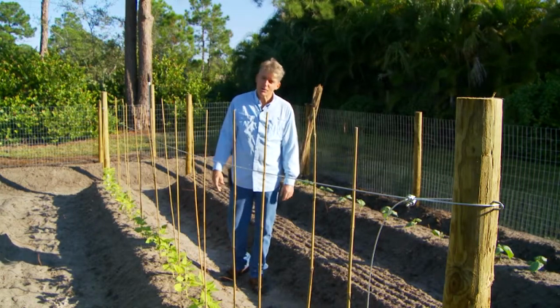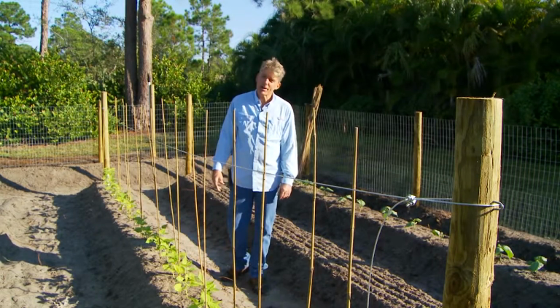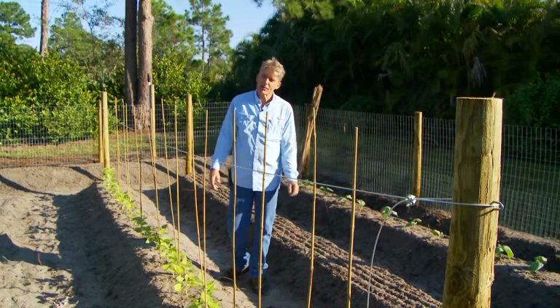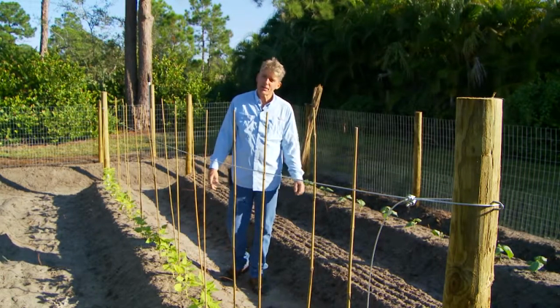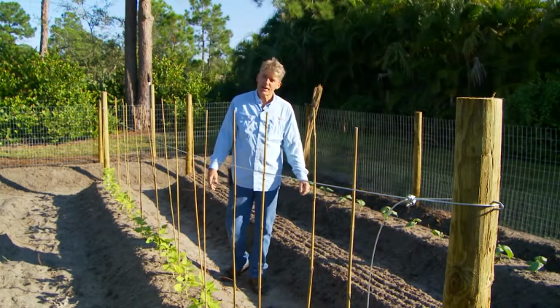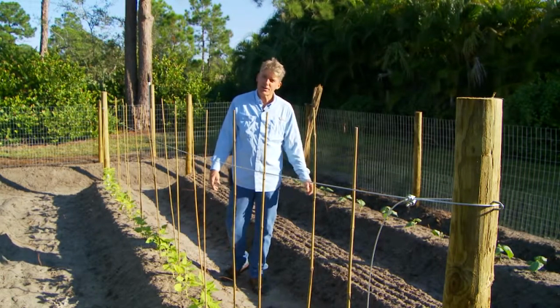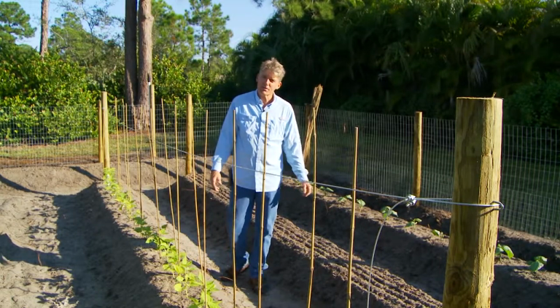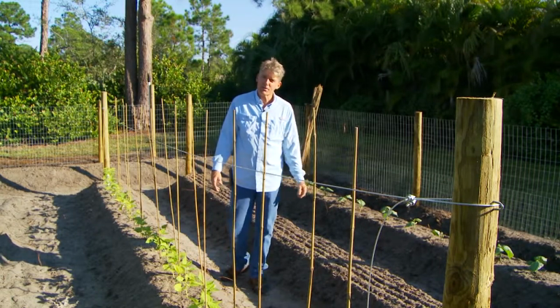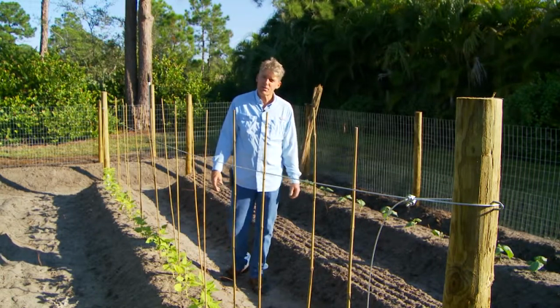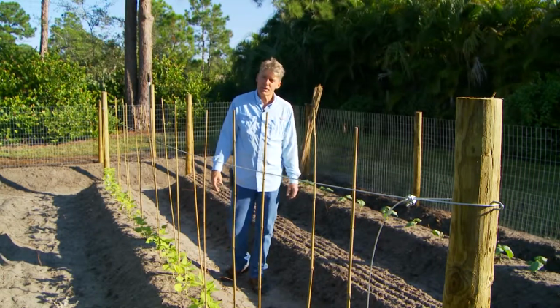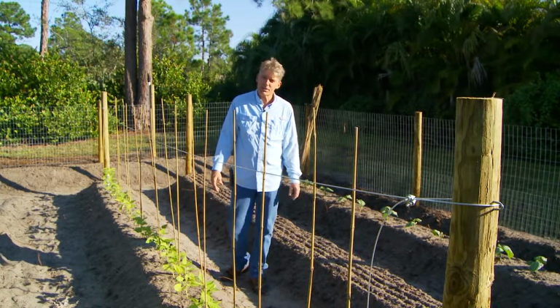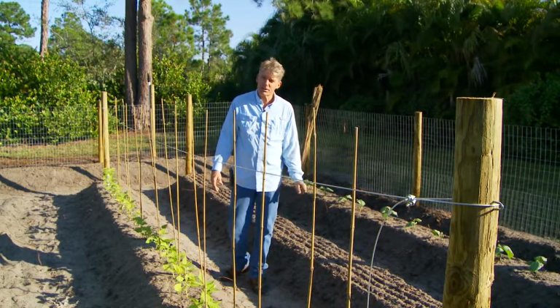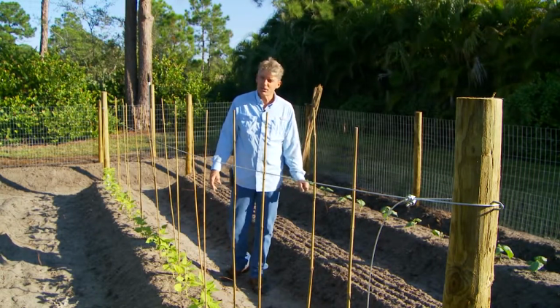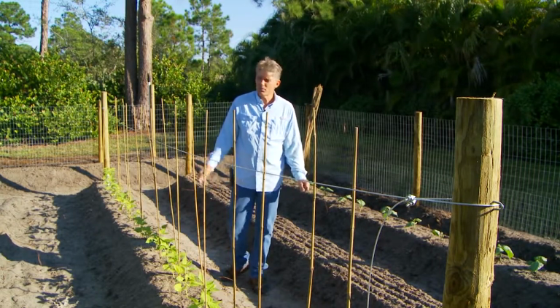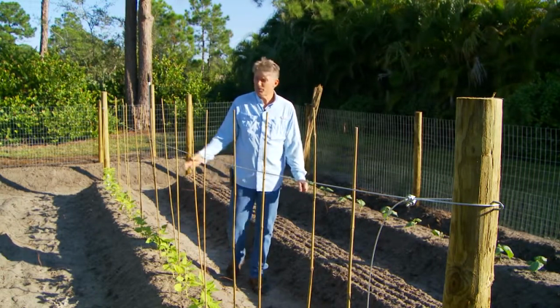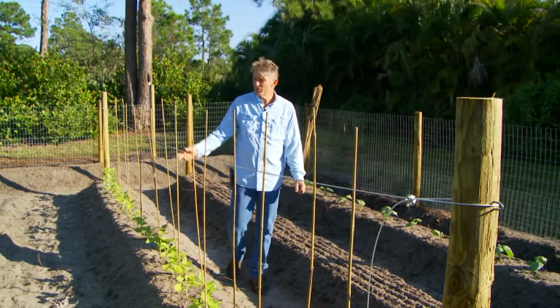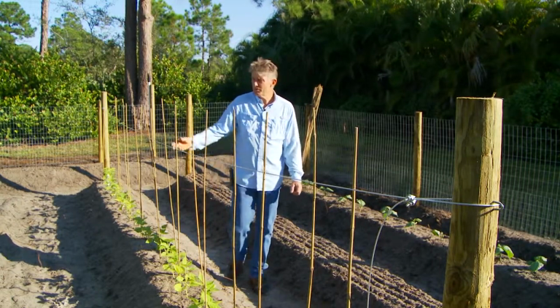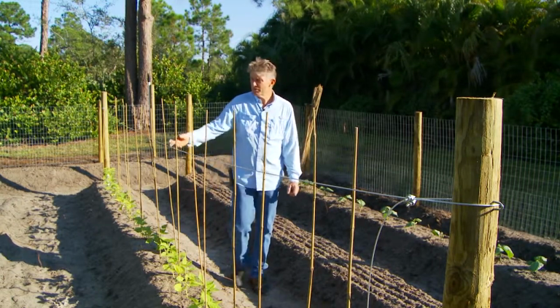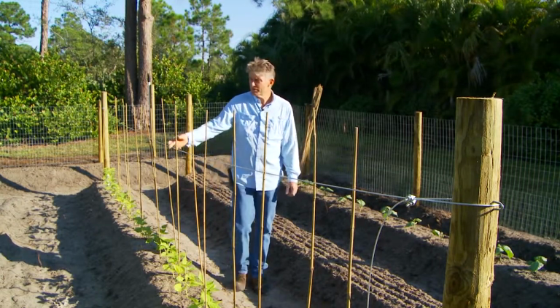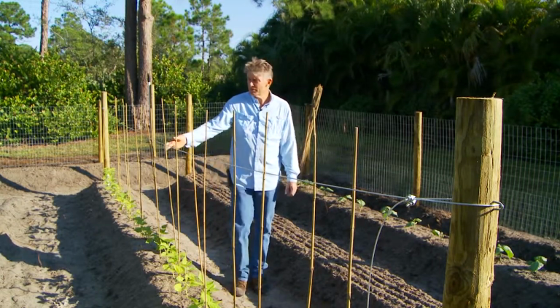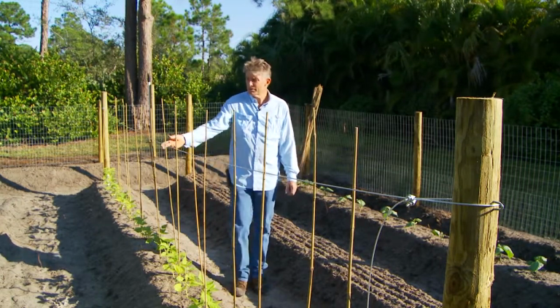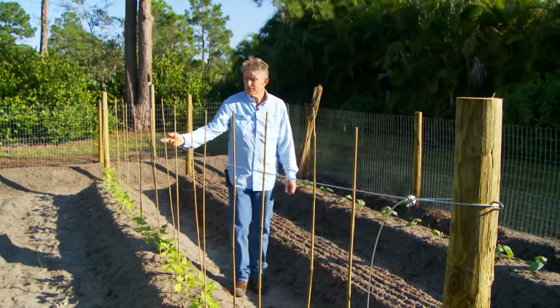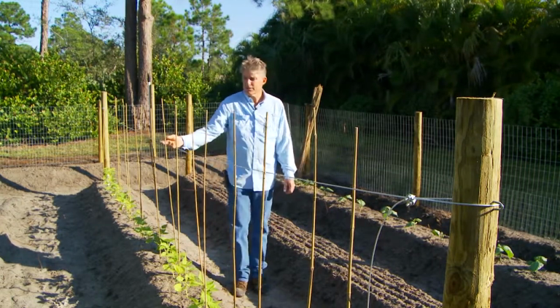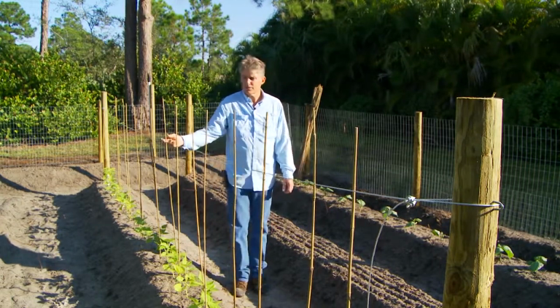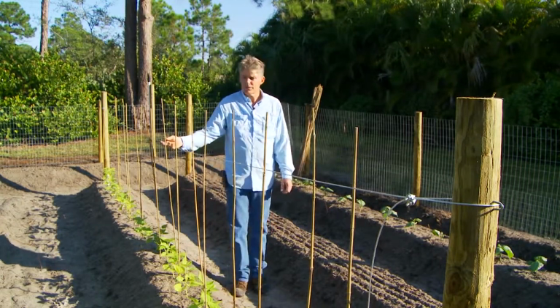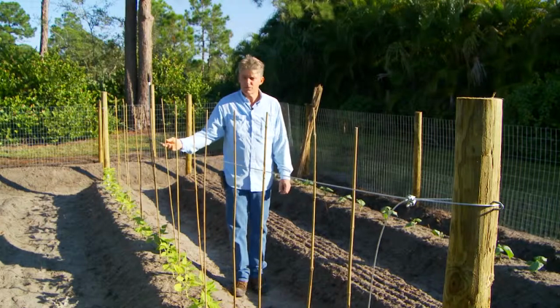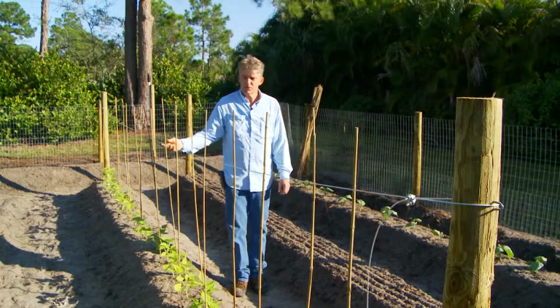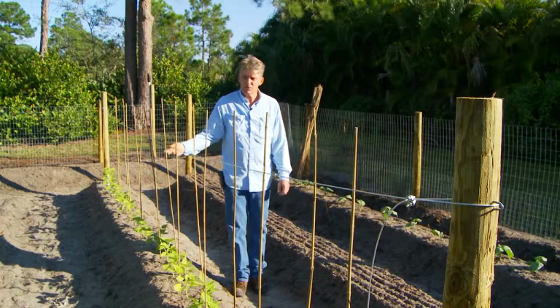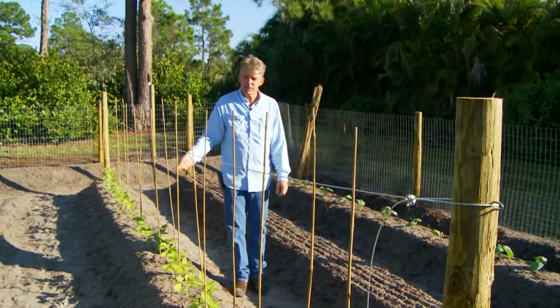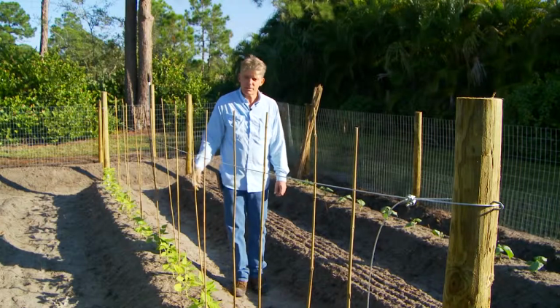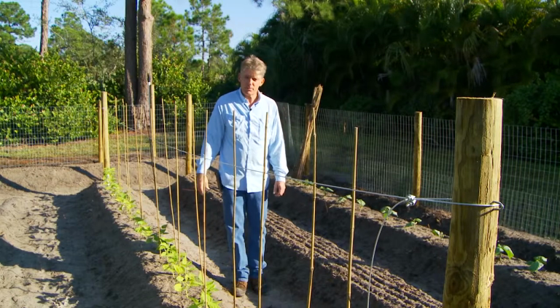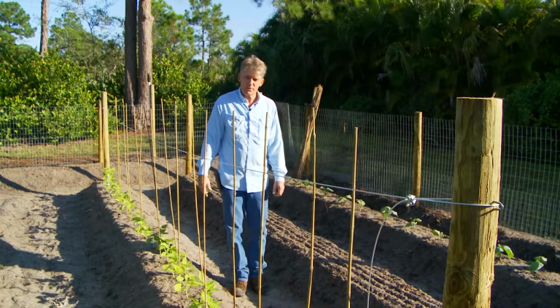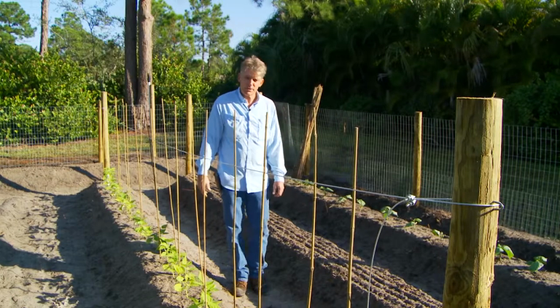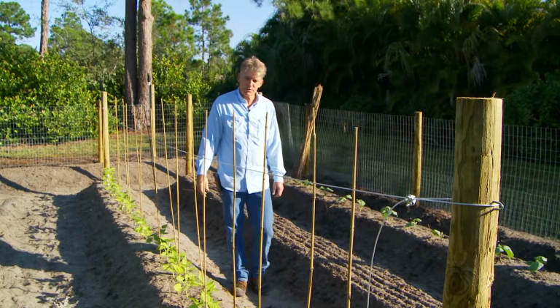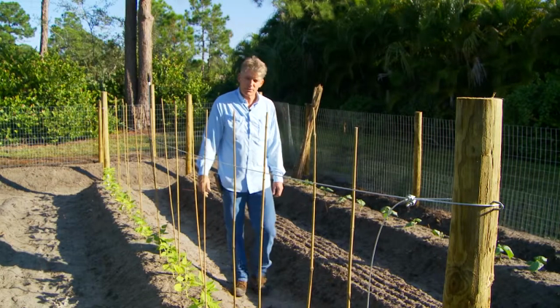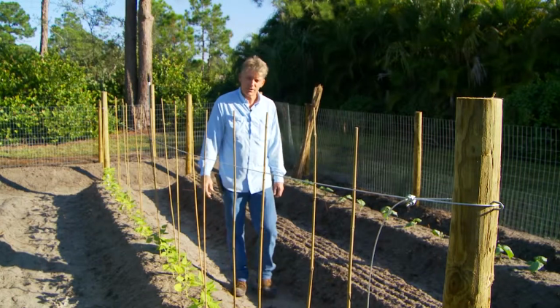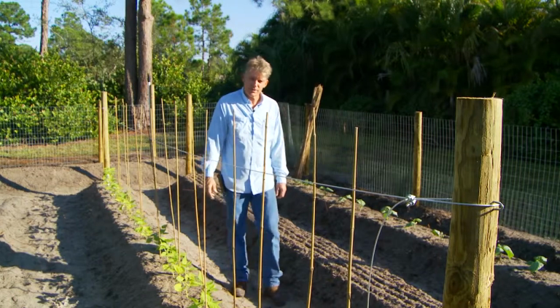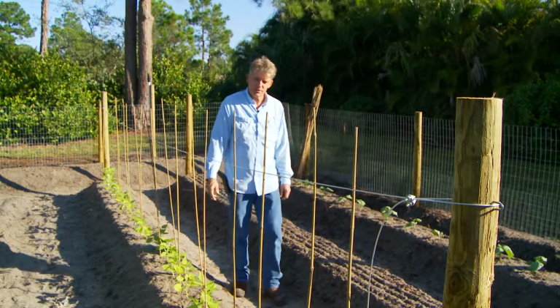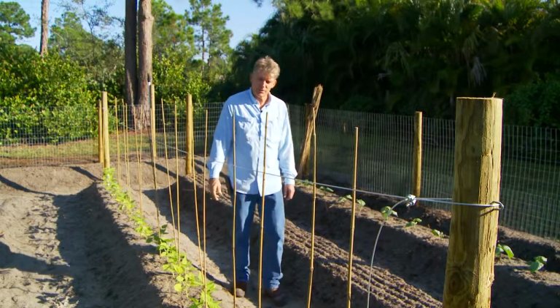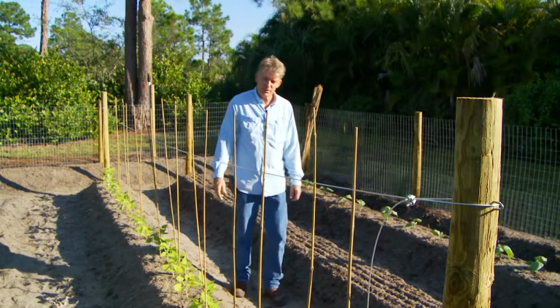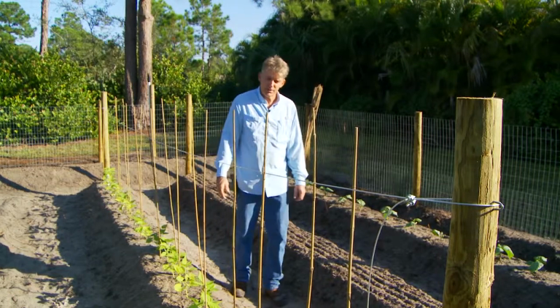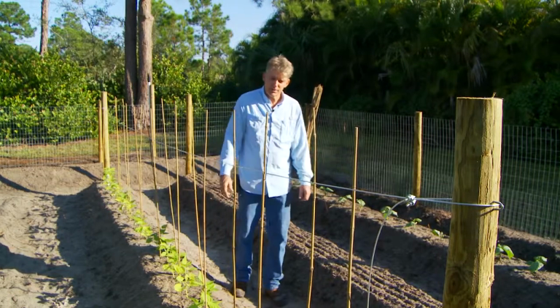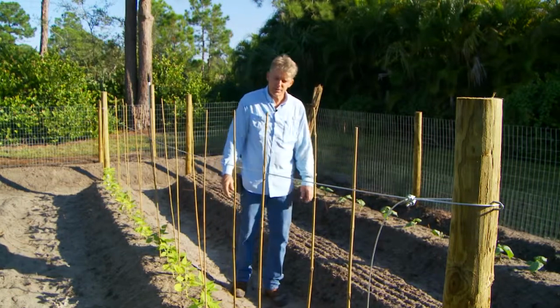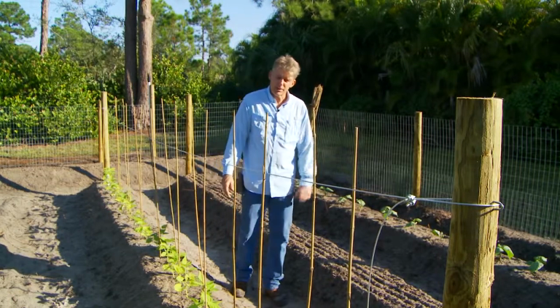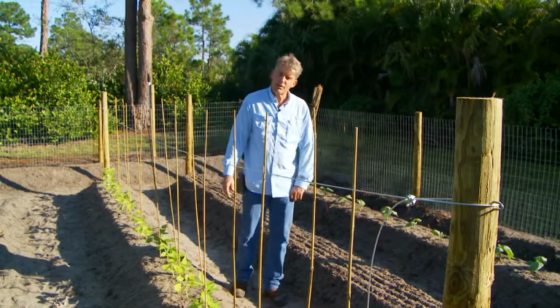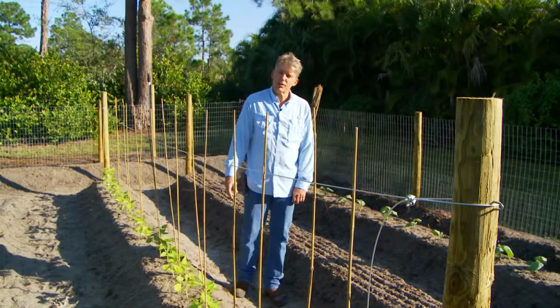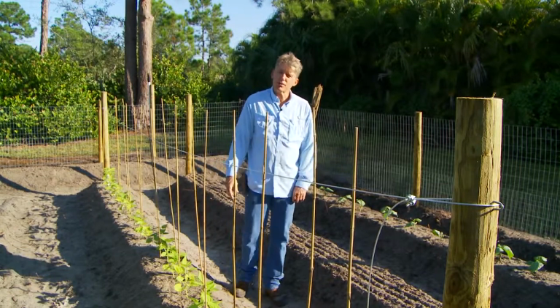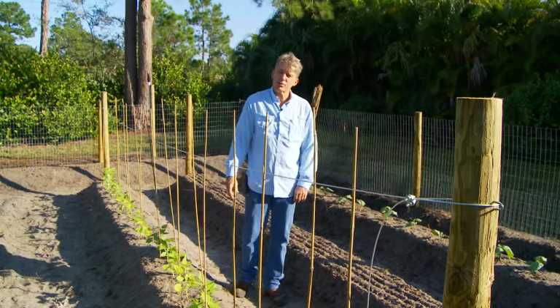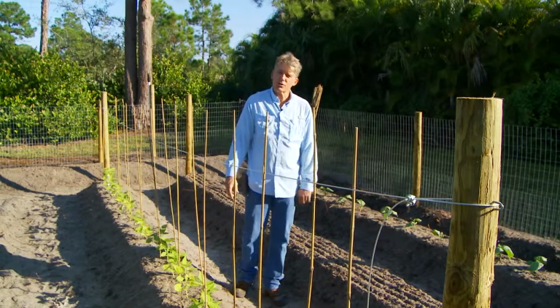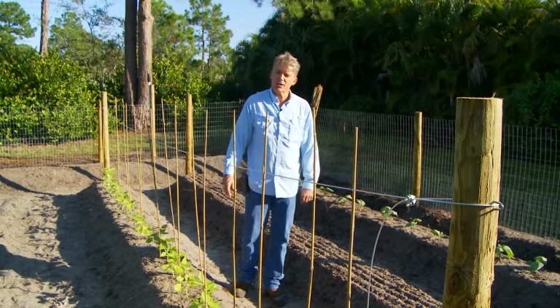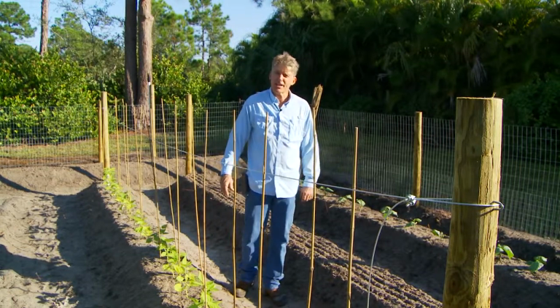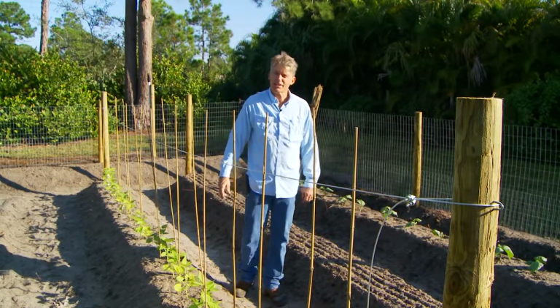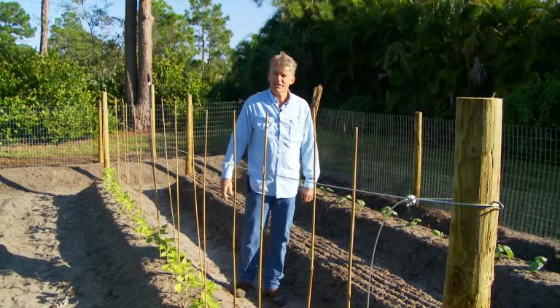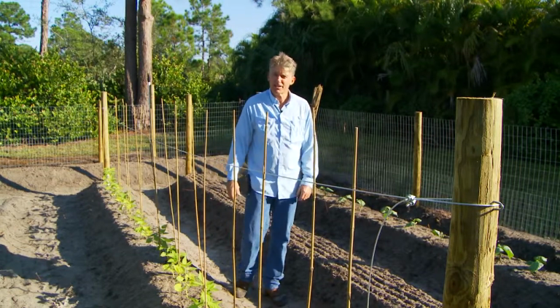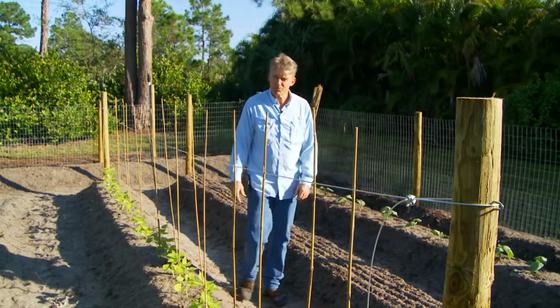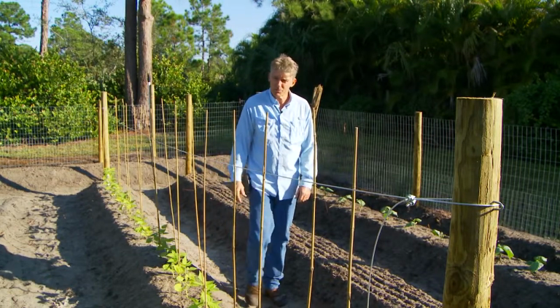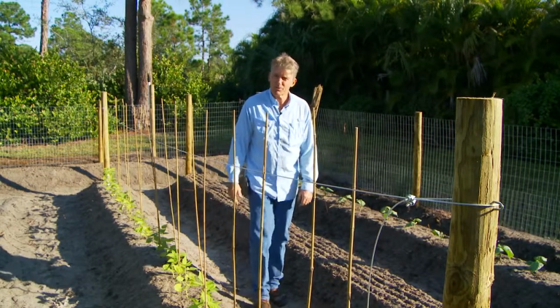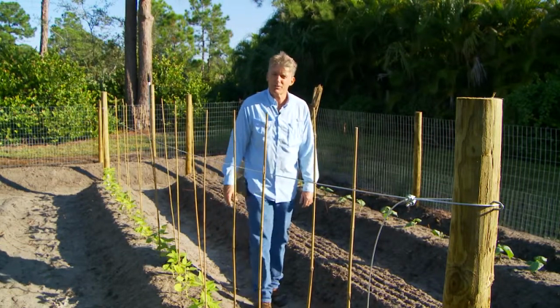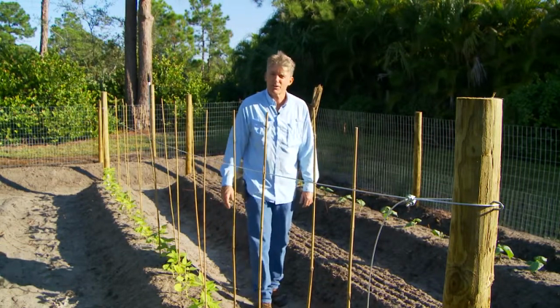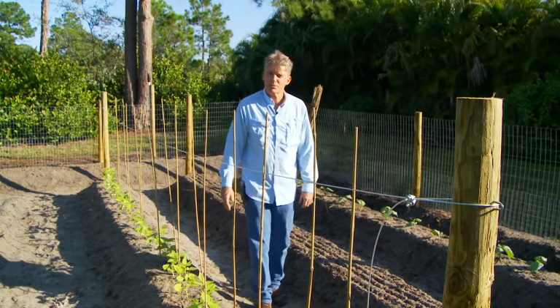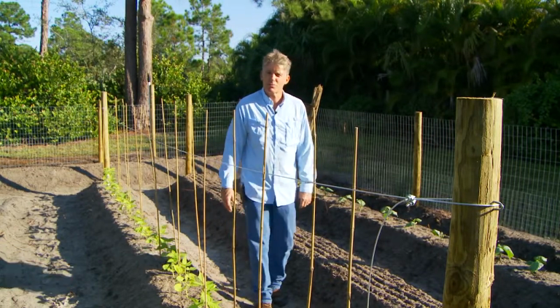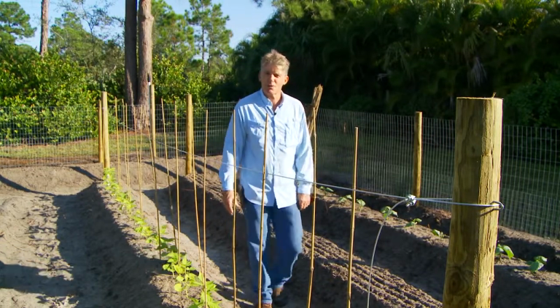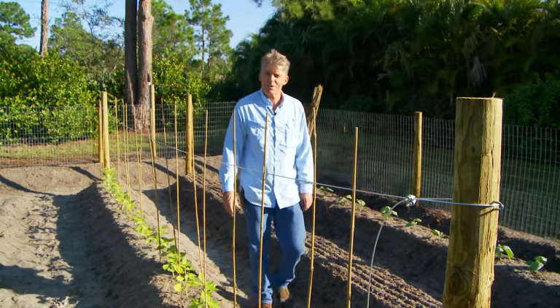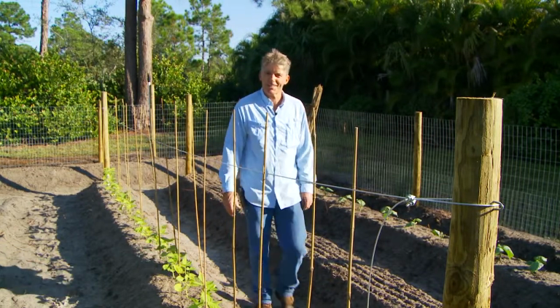Thank you so much. I hope you can use a couple of these little tips and I wish you a lot of success with your vegetable gardening.